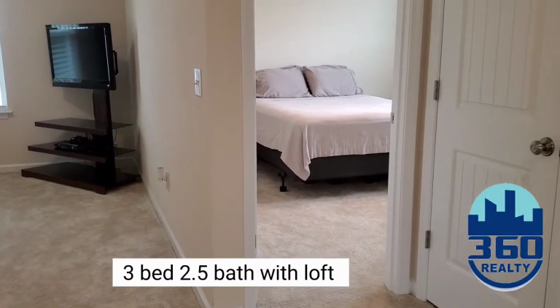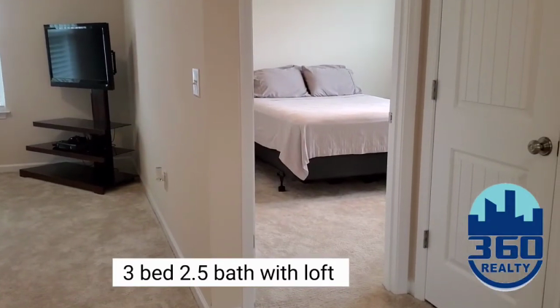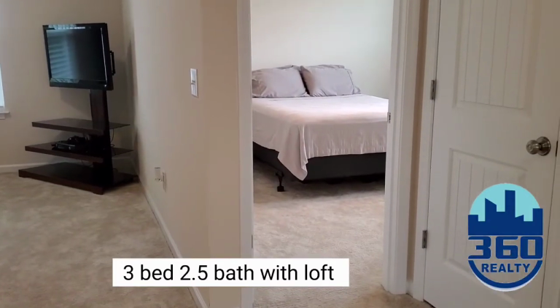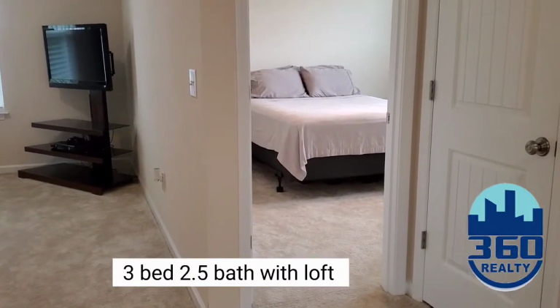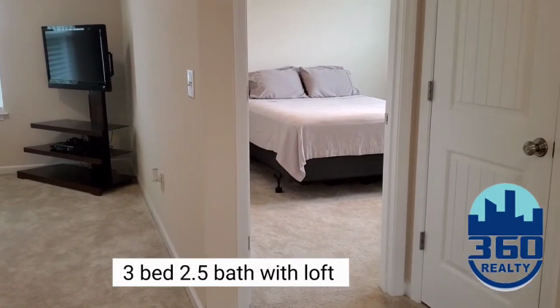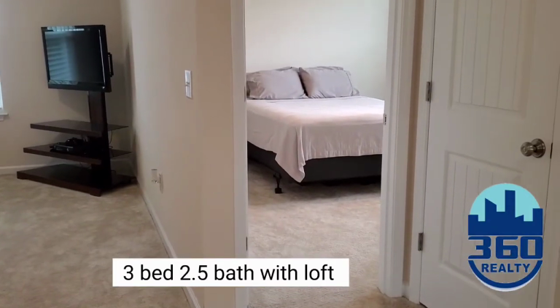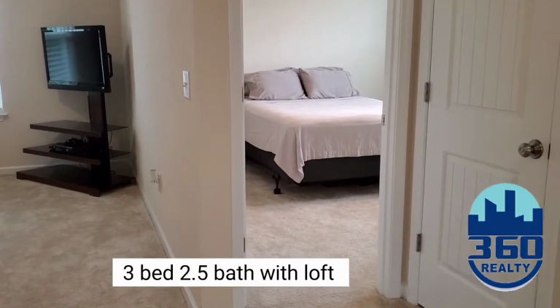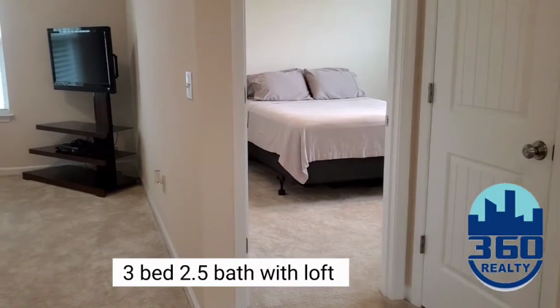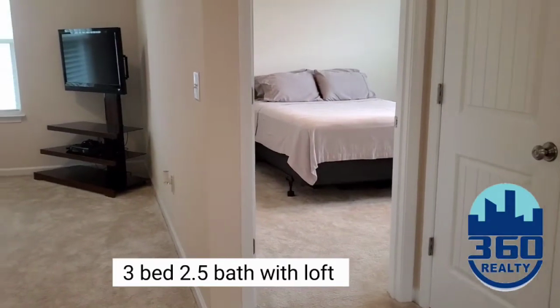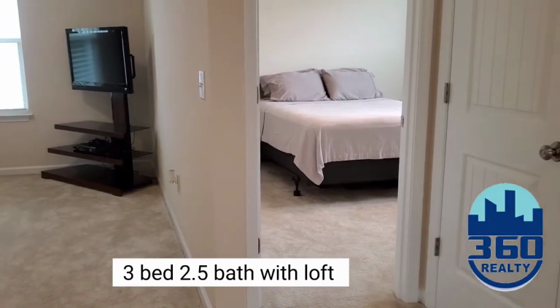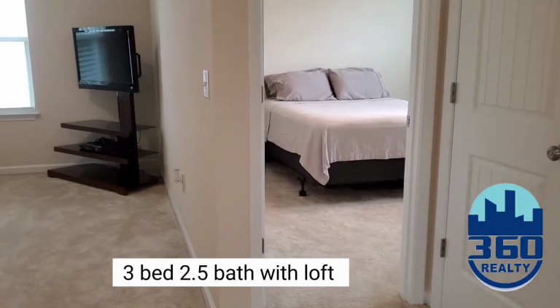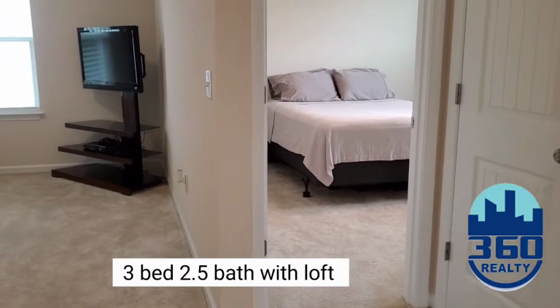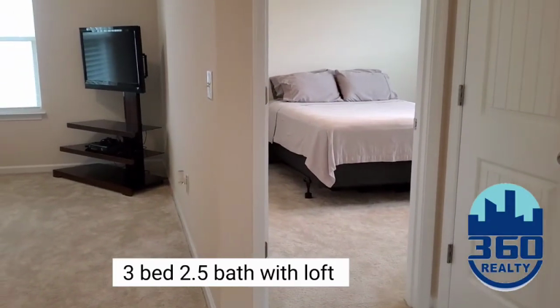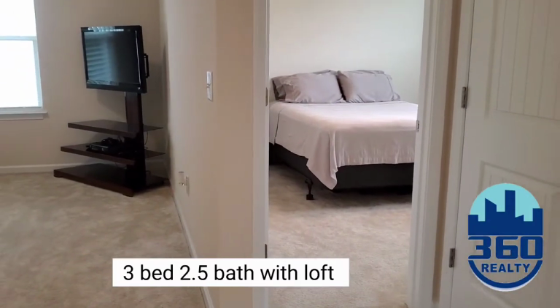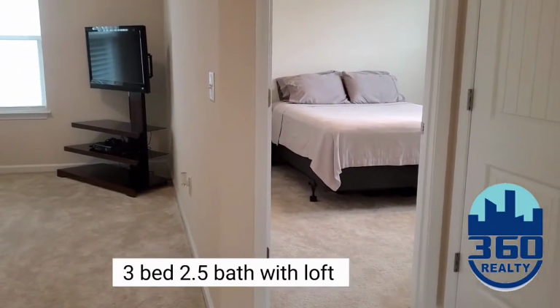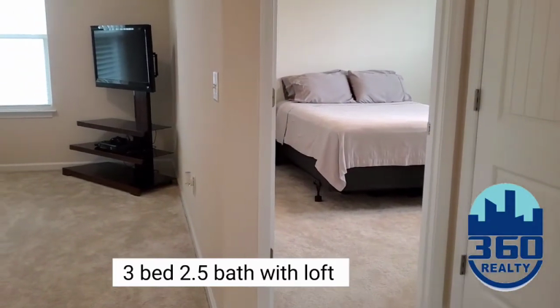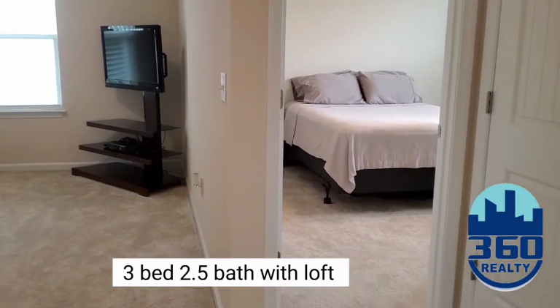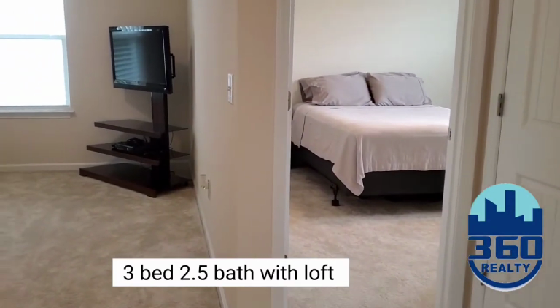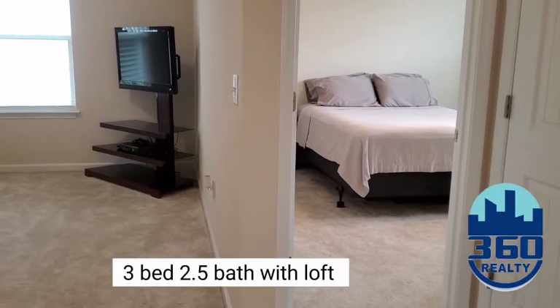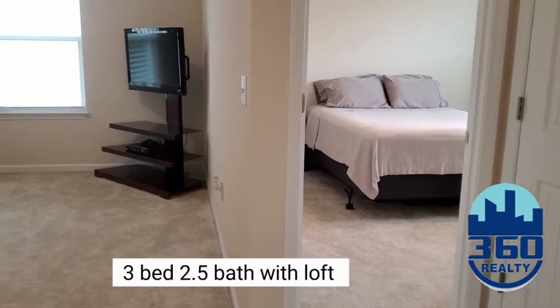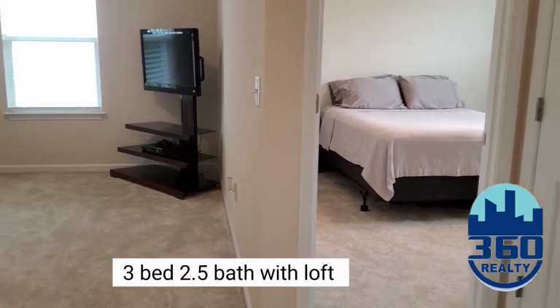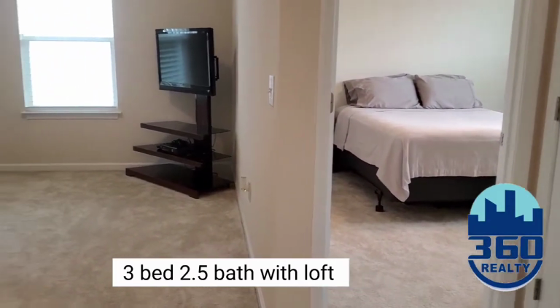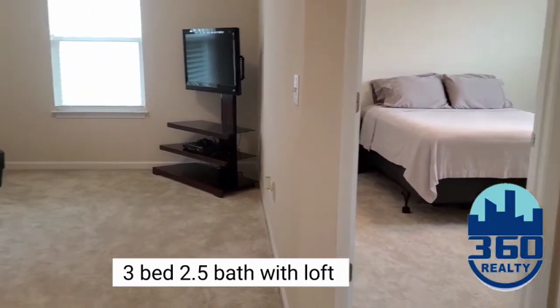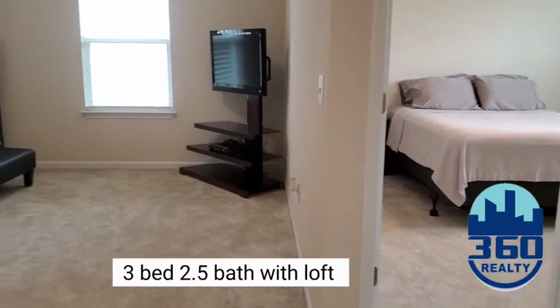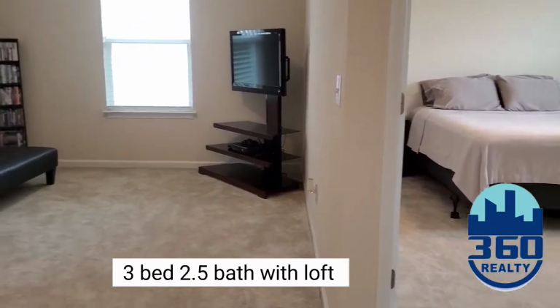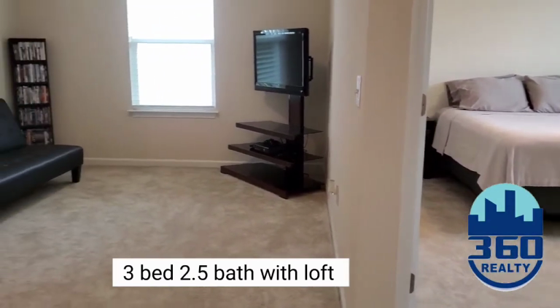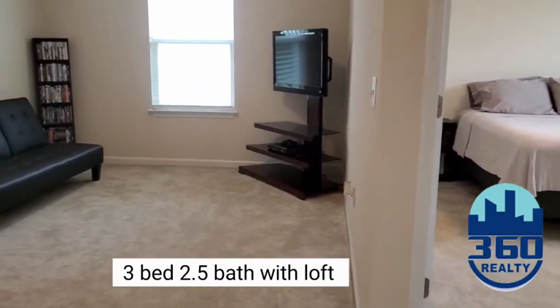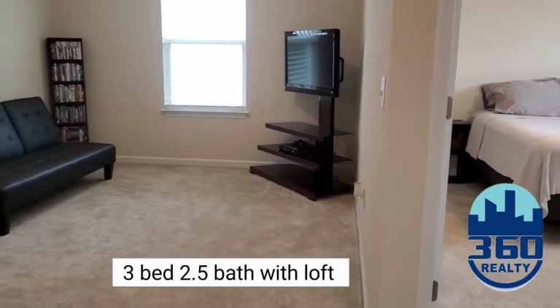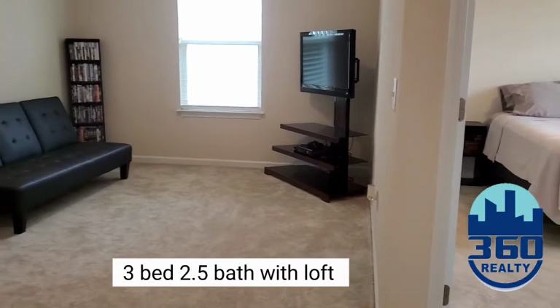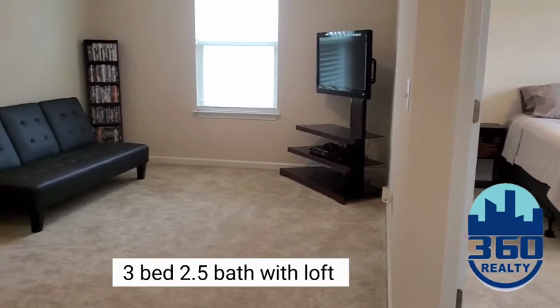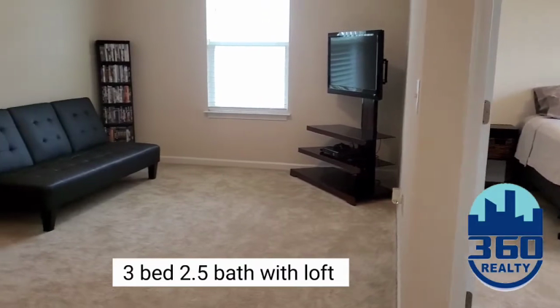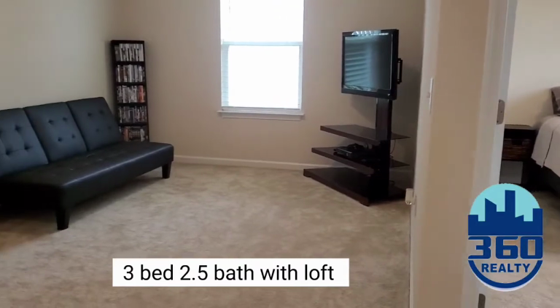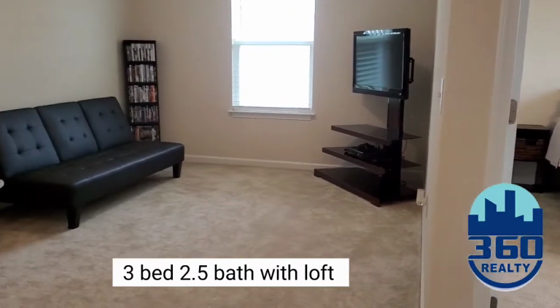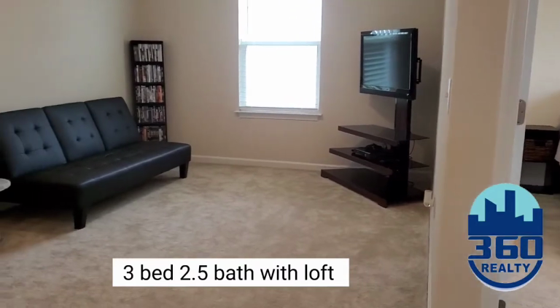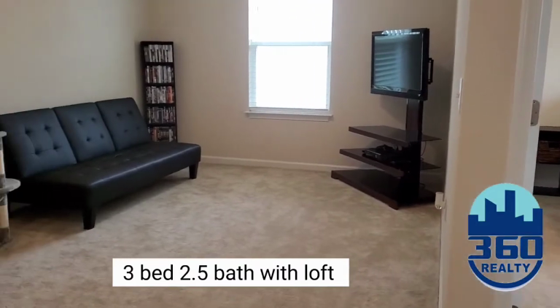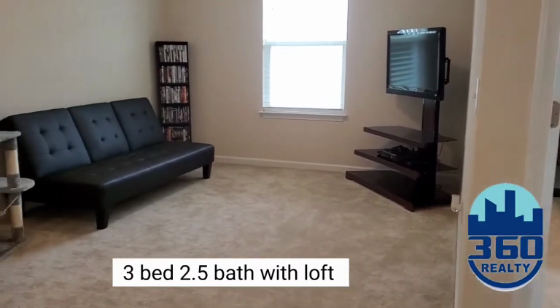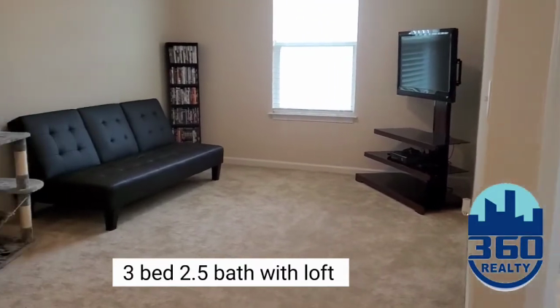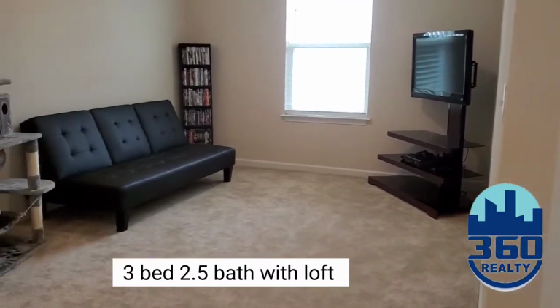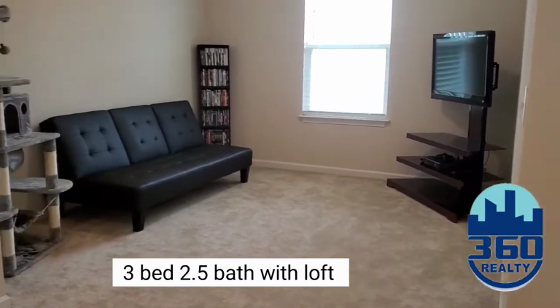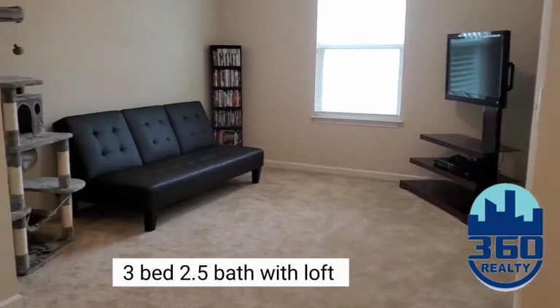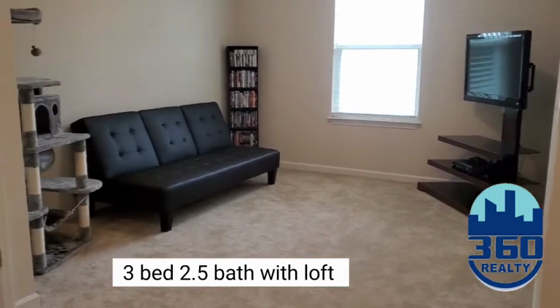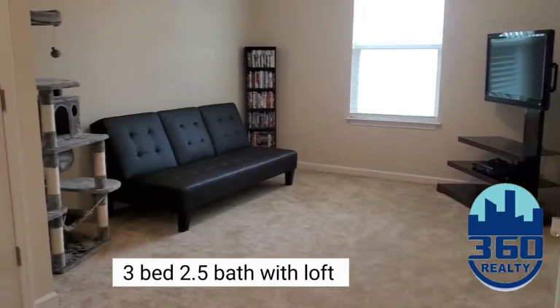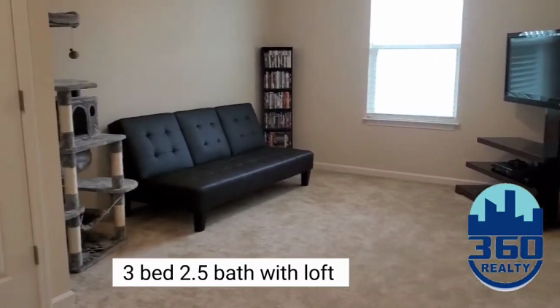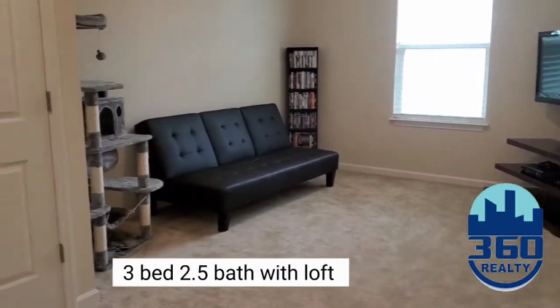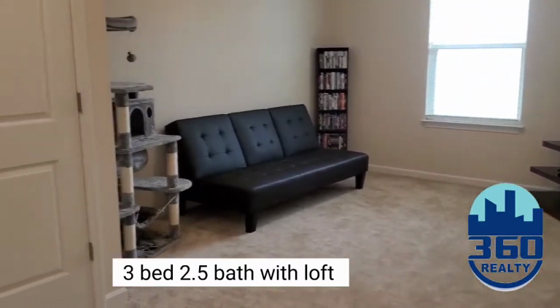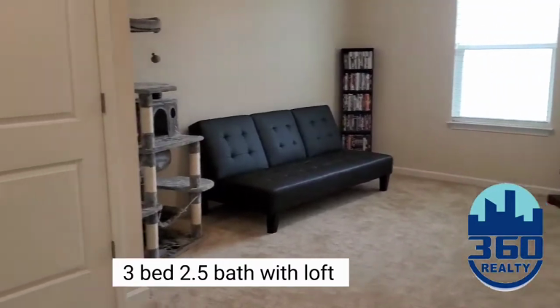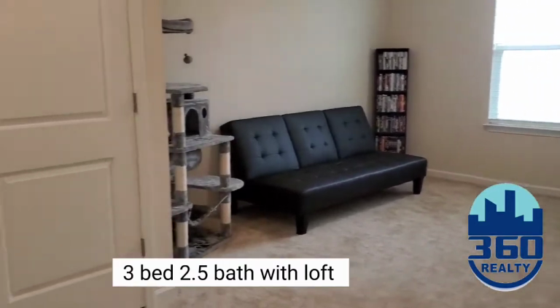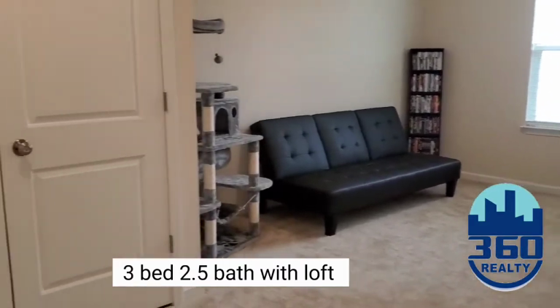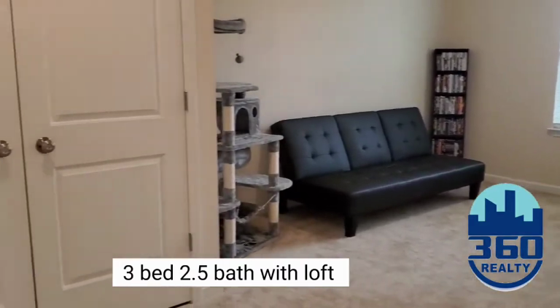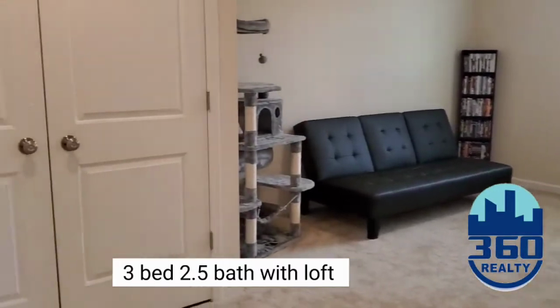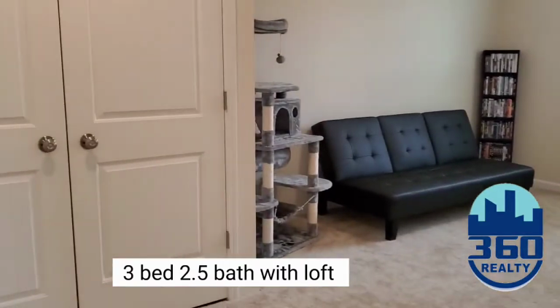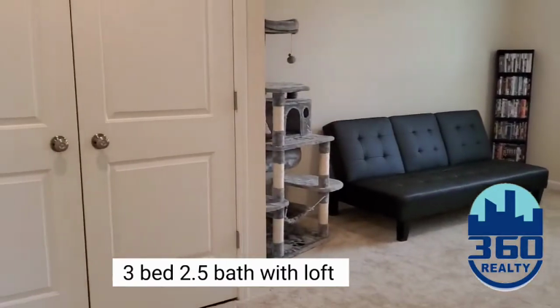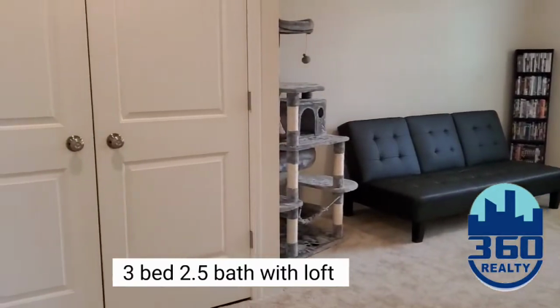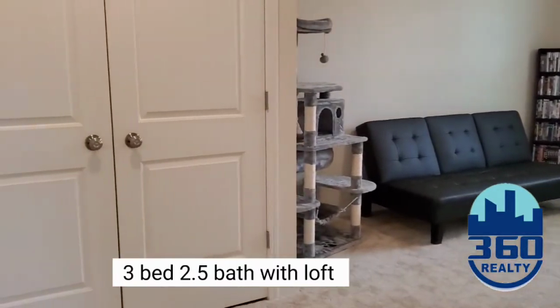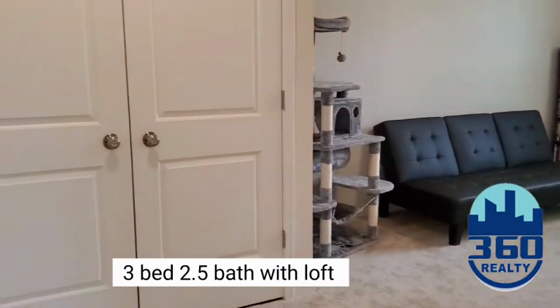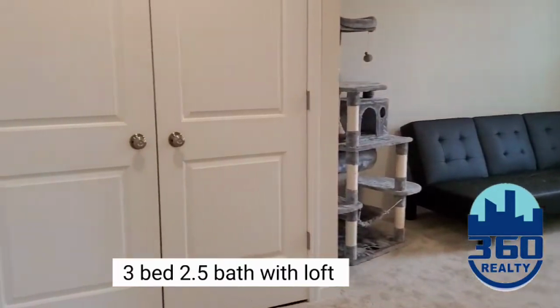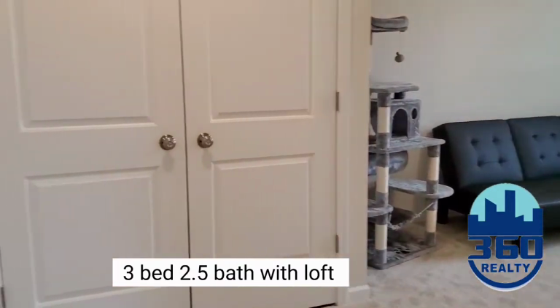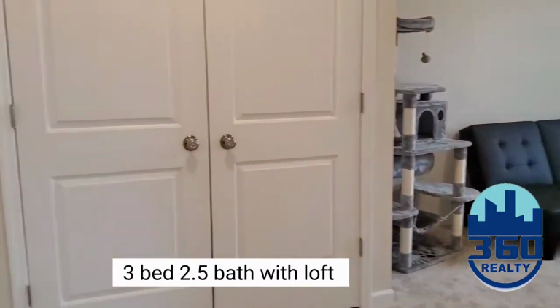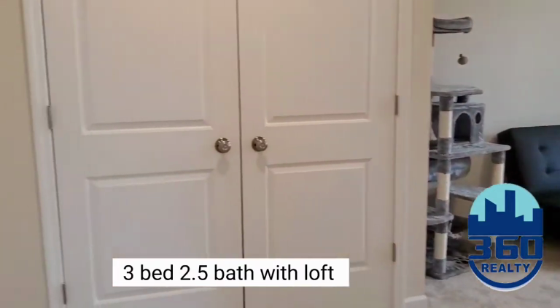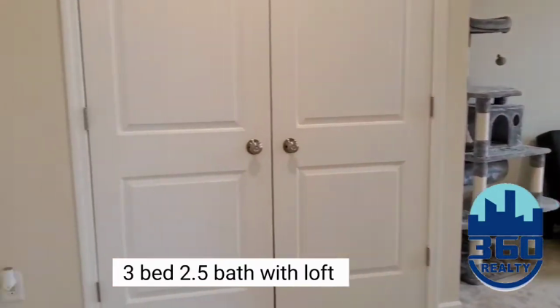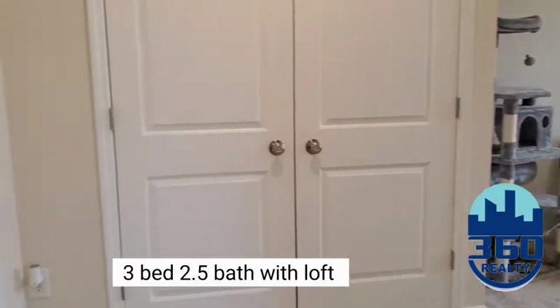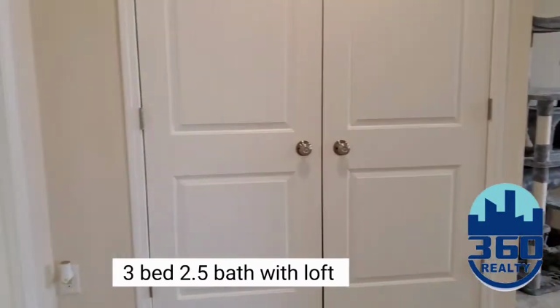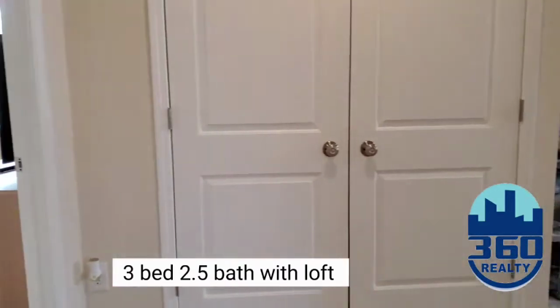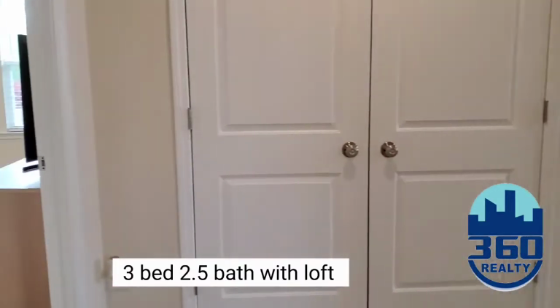This makes this home a total of three bedrooms, two baths, and one half bath.